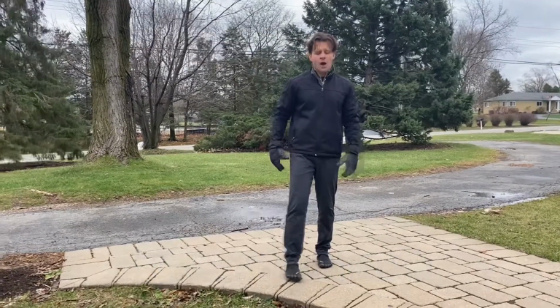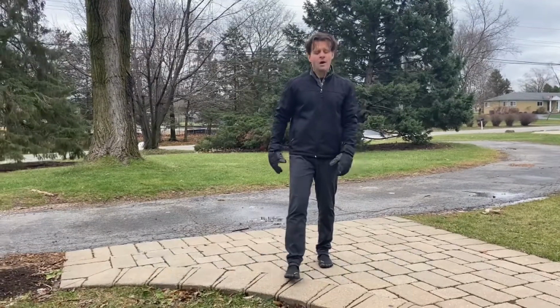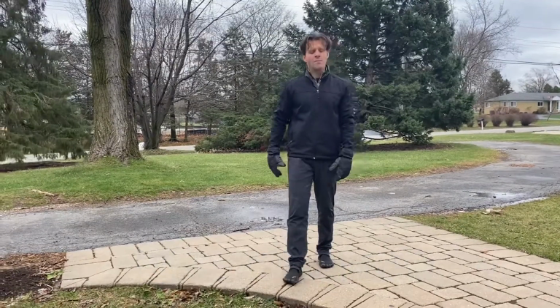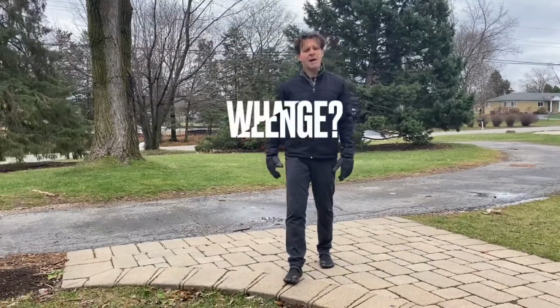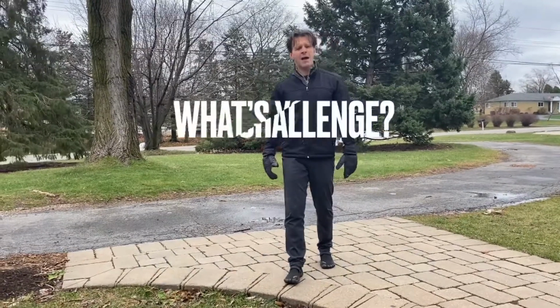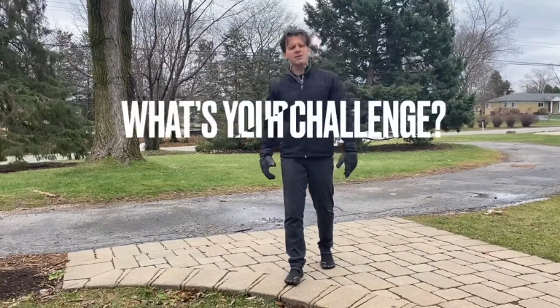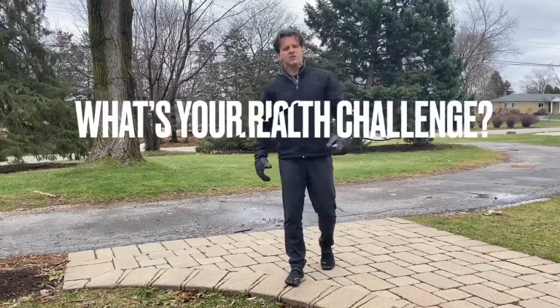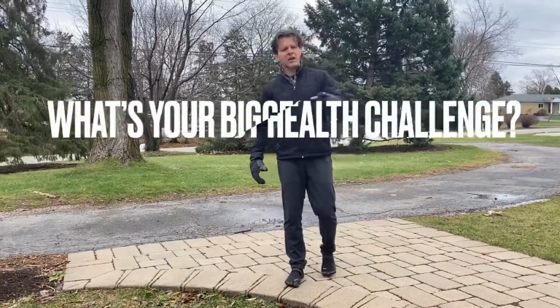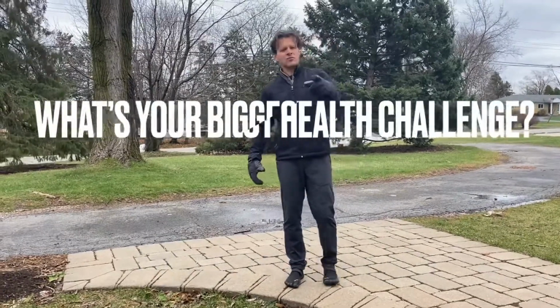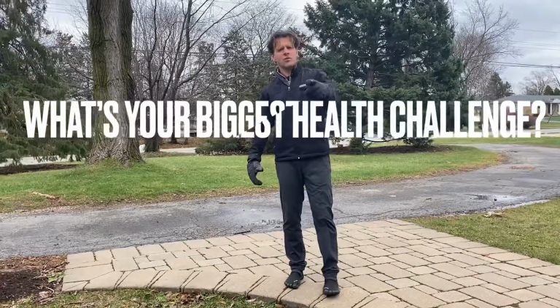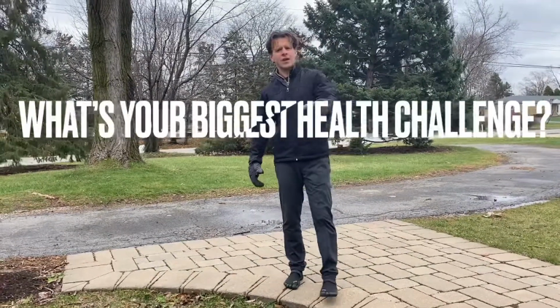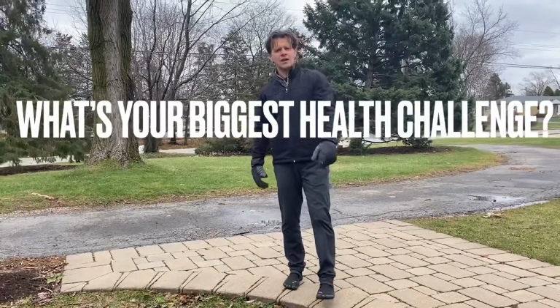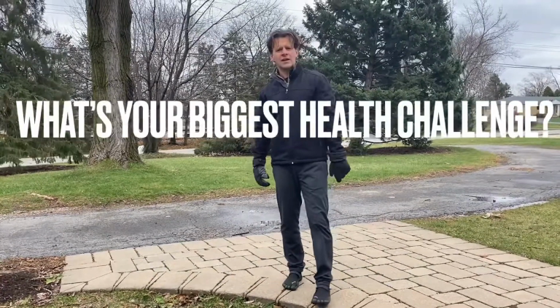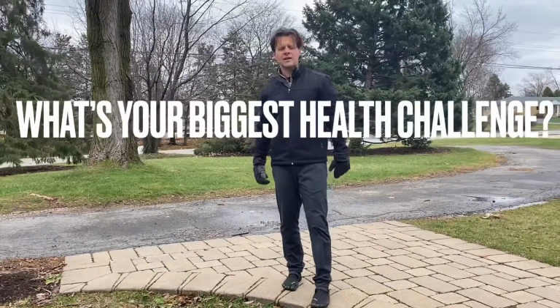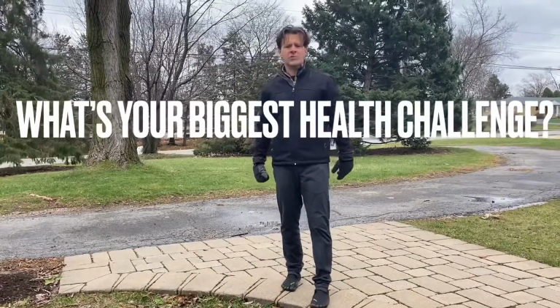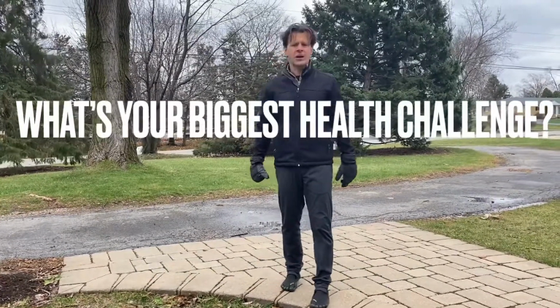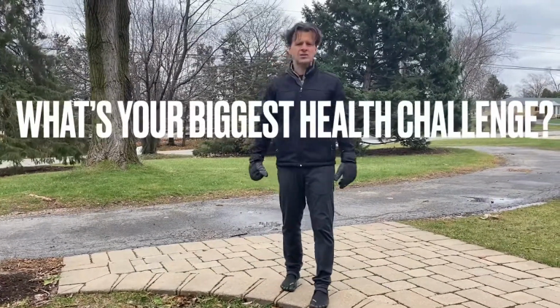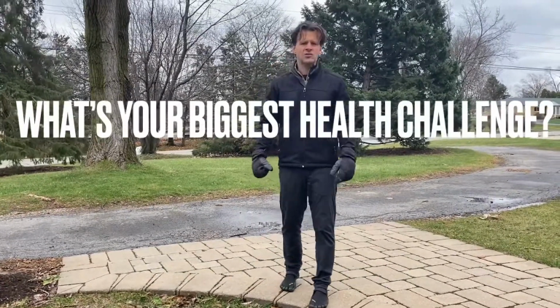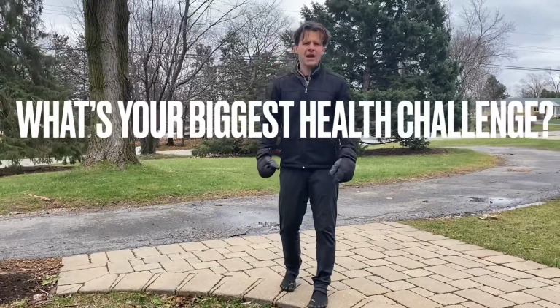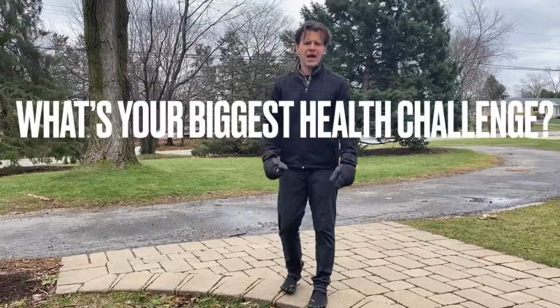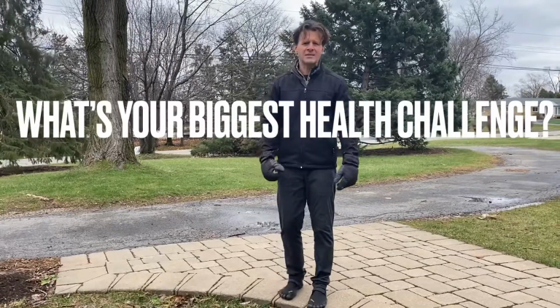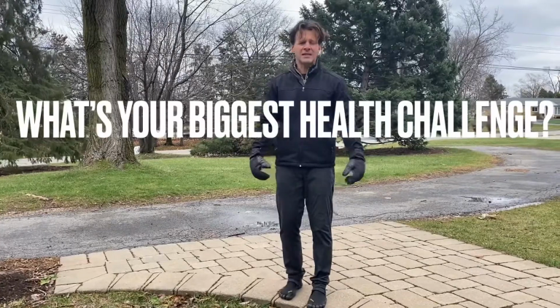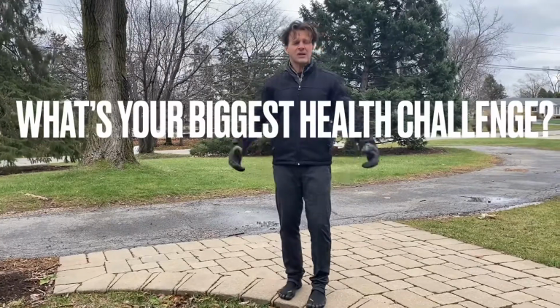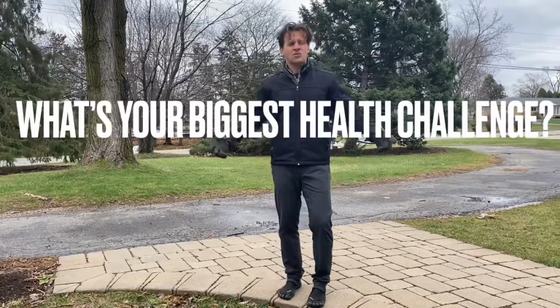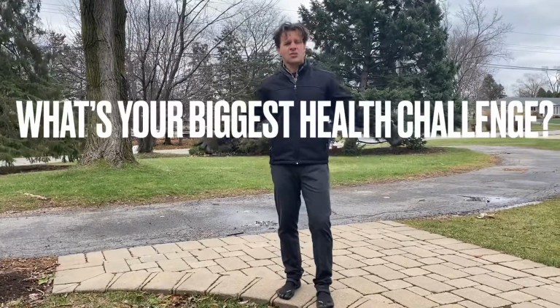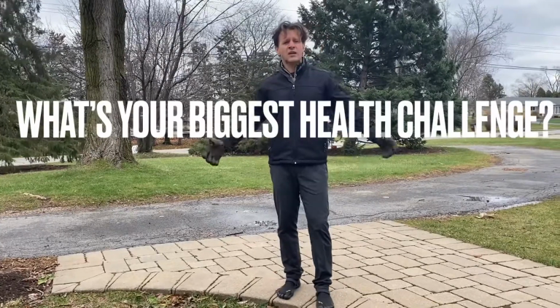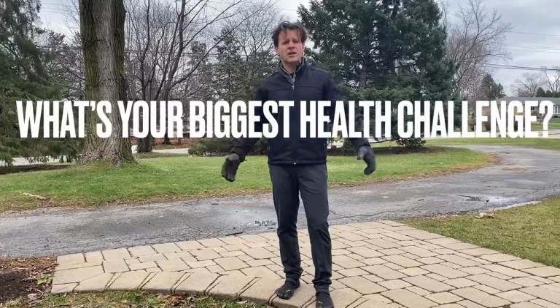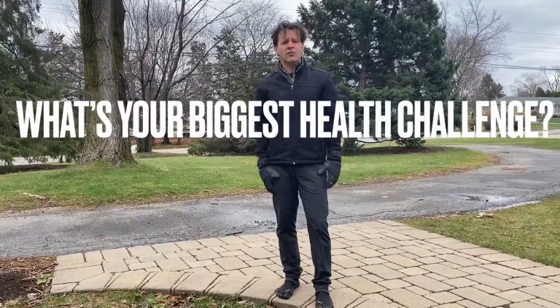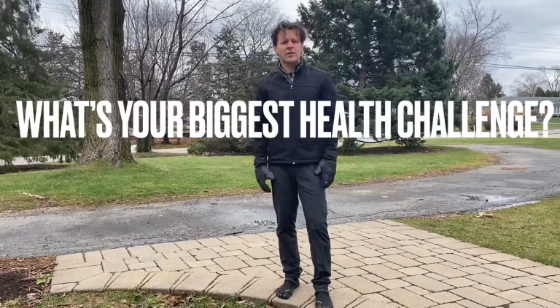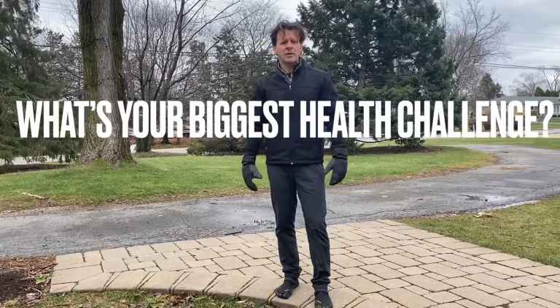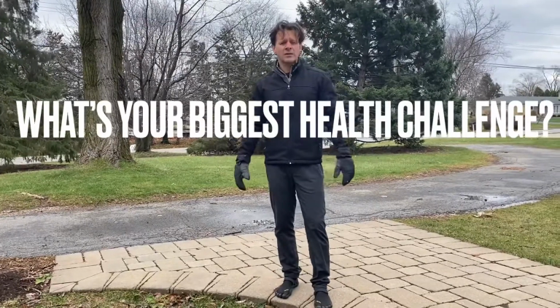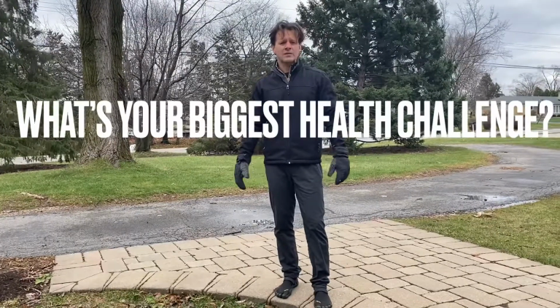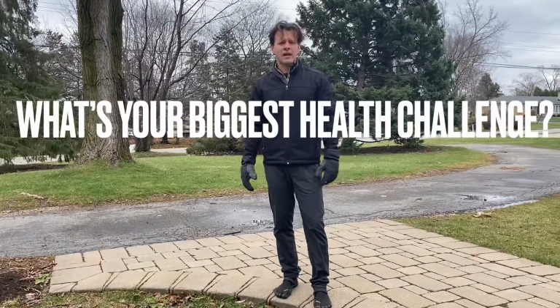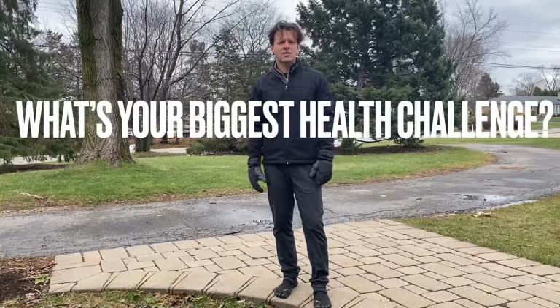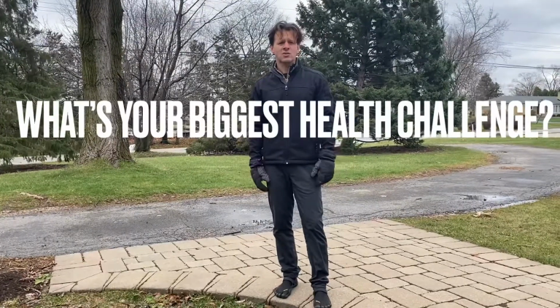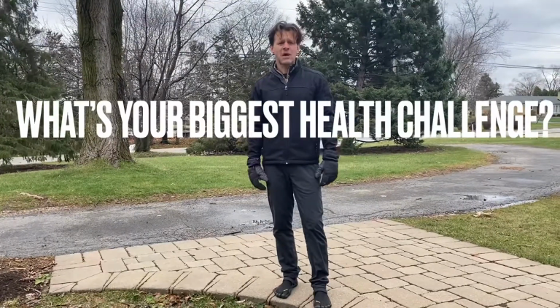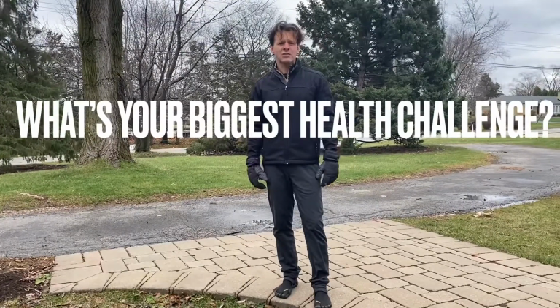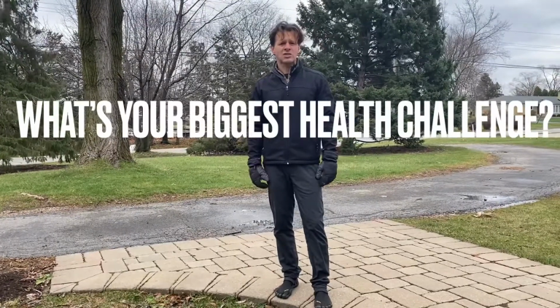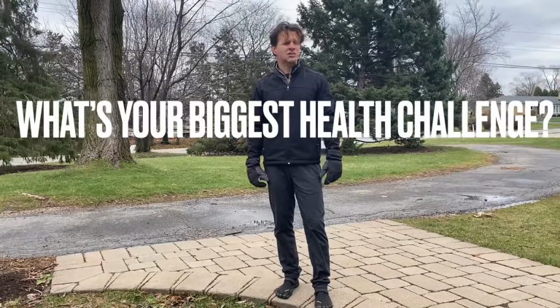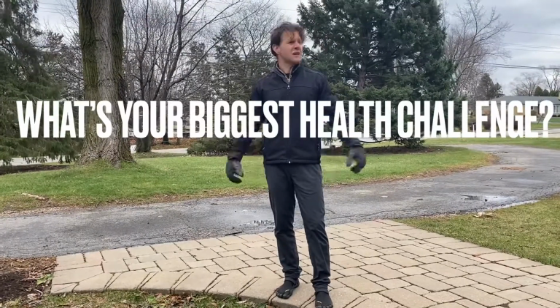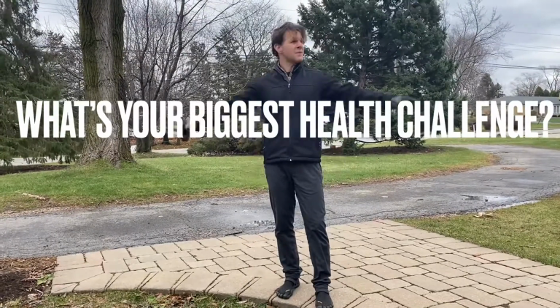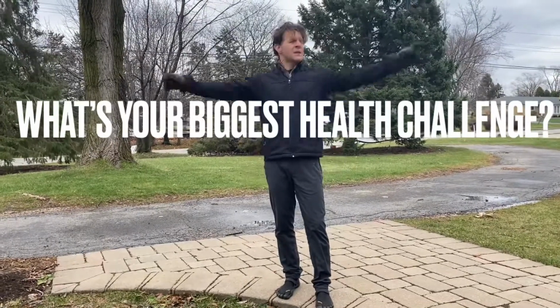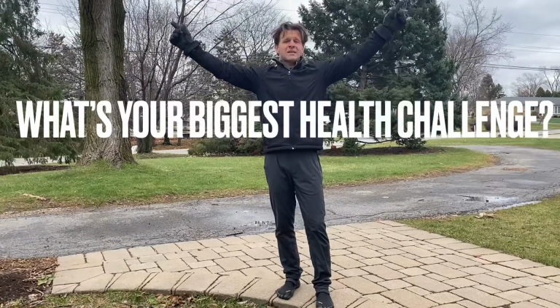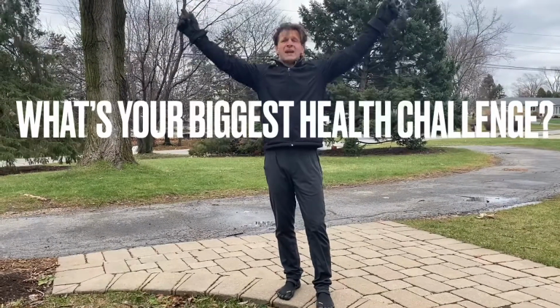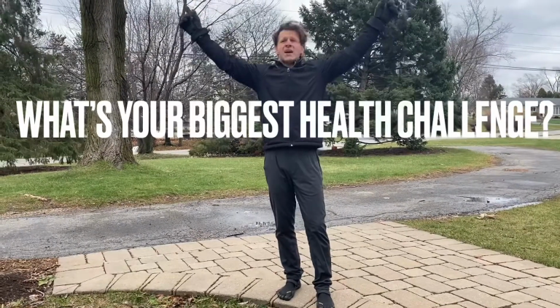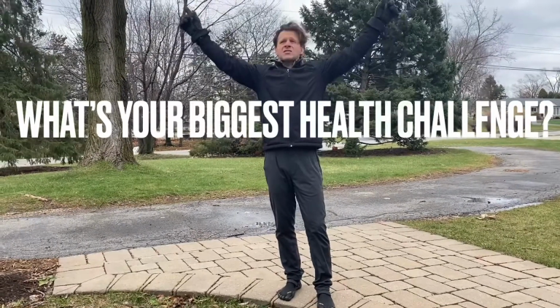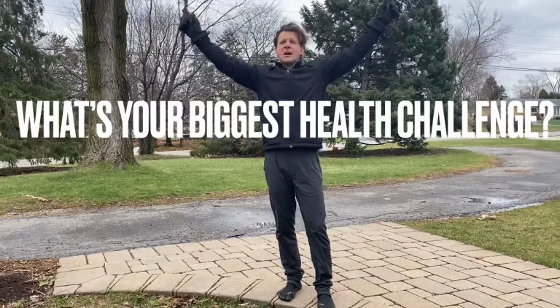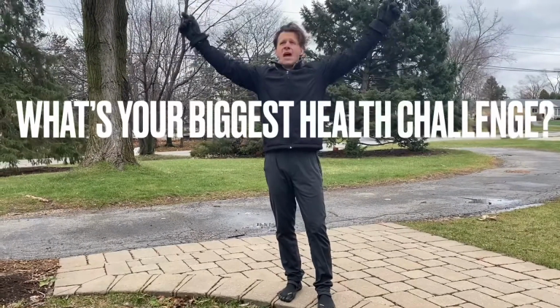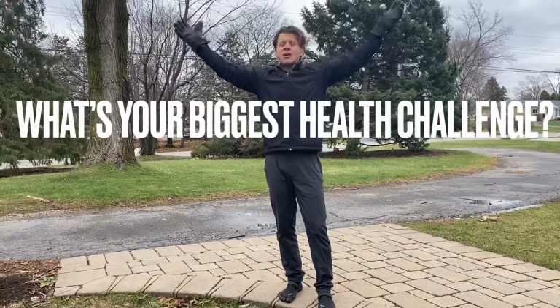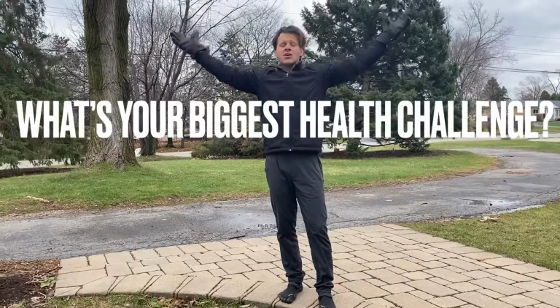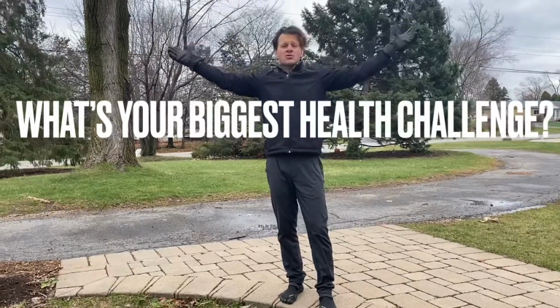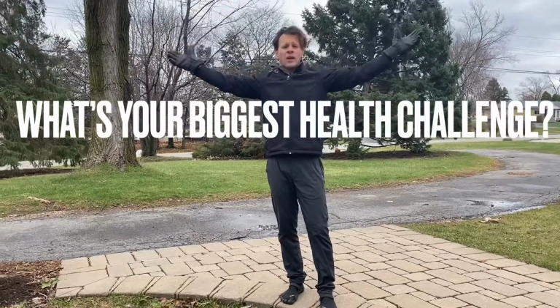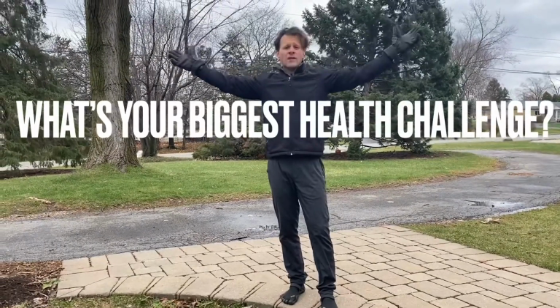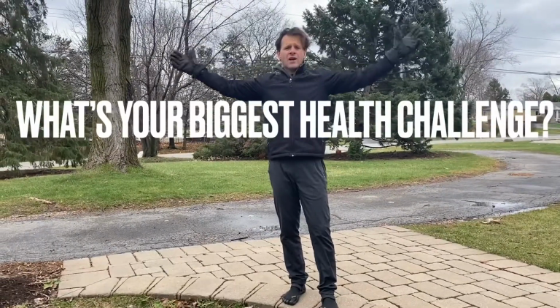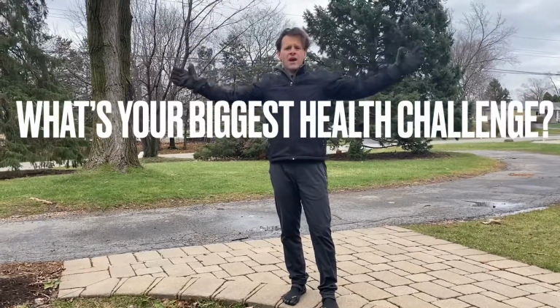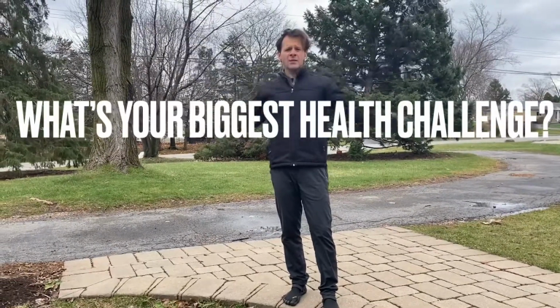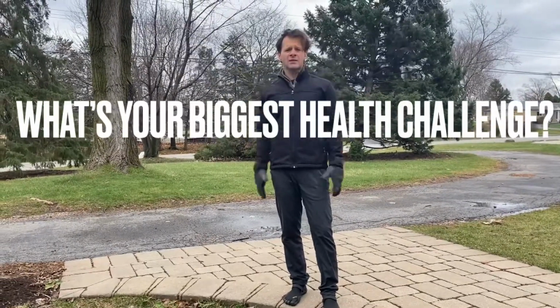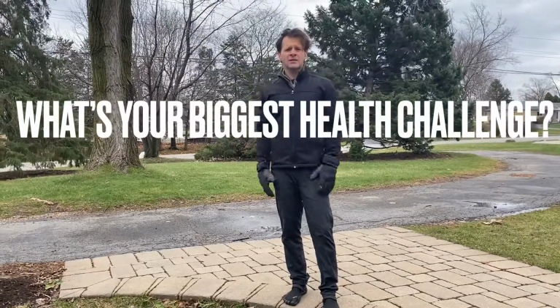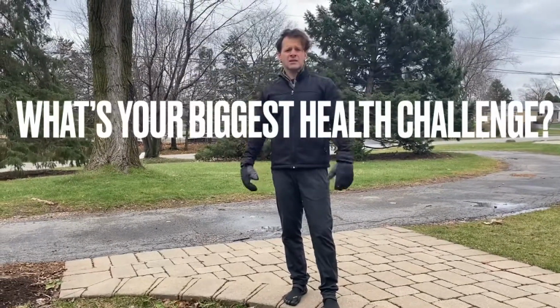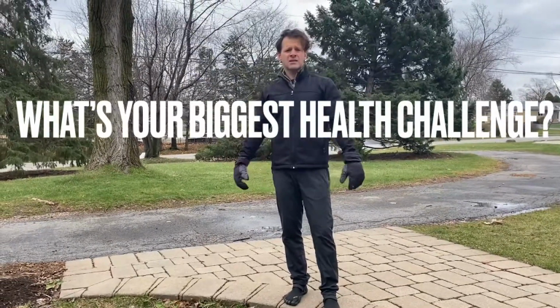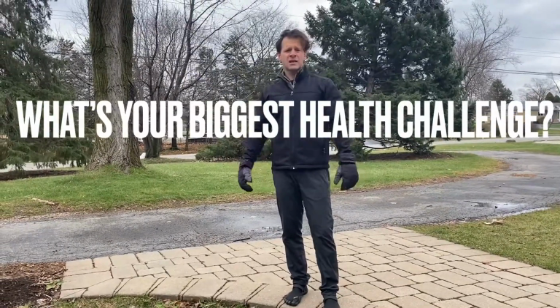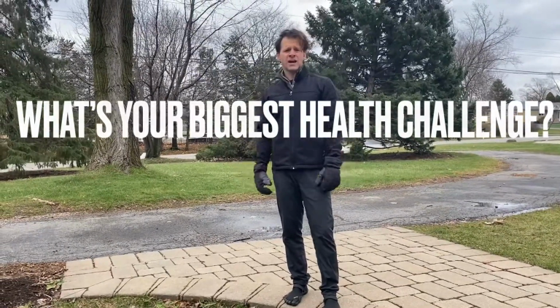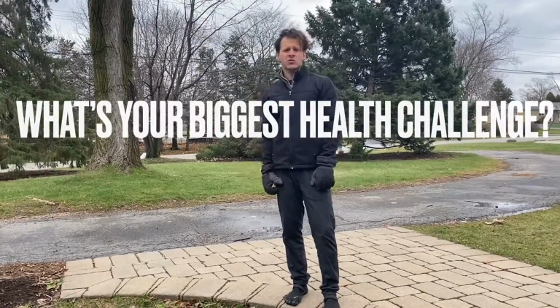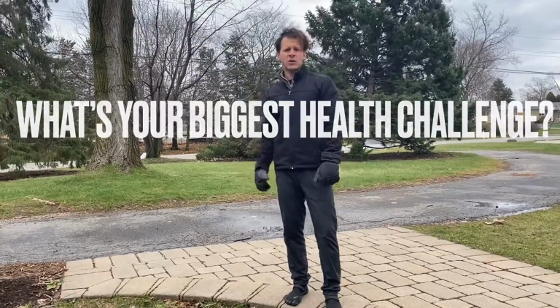All right, Matt, thanks for writing in. The rest of you guys — it's great hearing from you. Send us your messages. Get outside, train in the elements. See you next week.